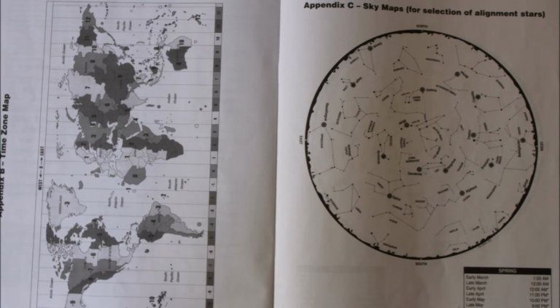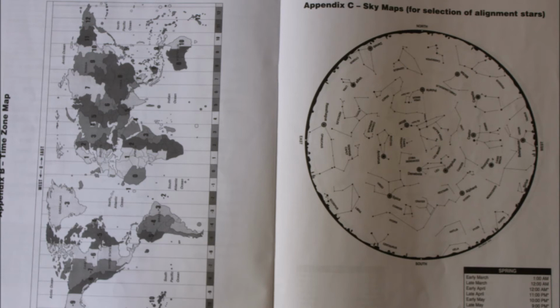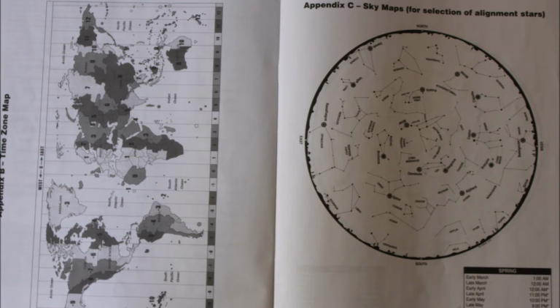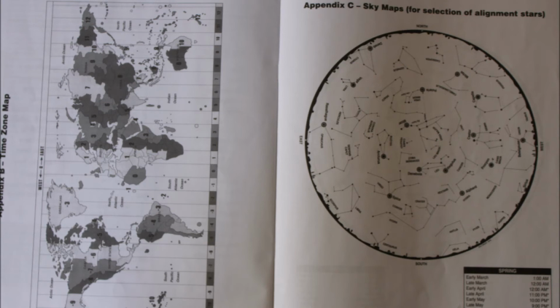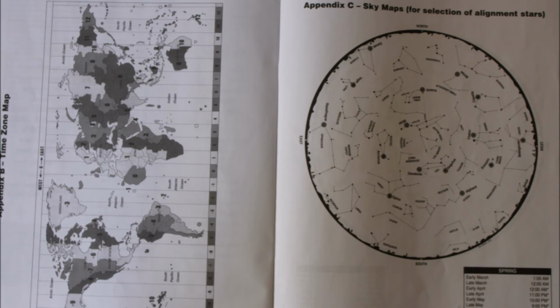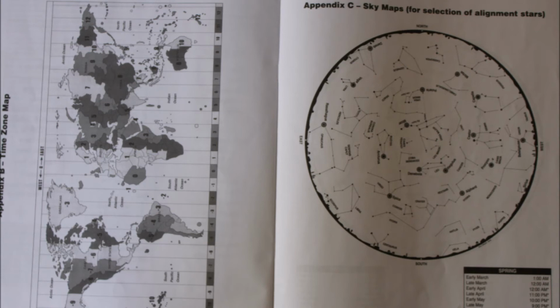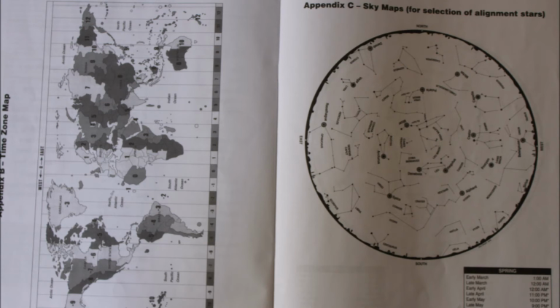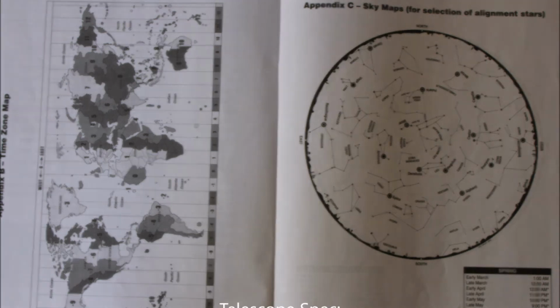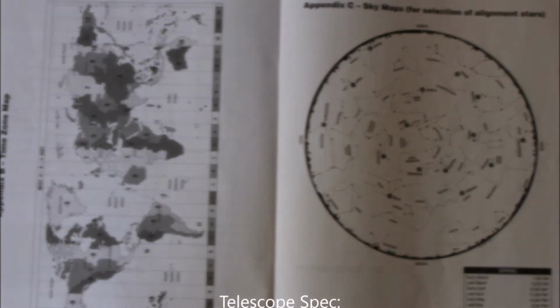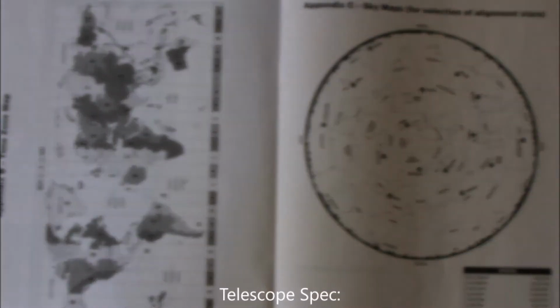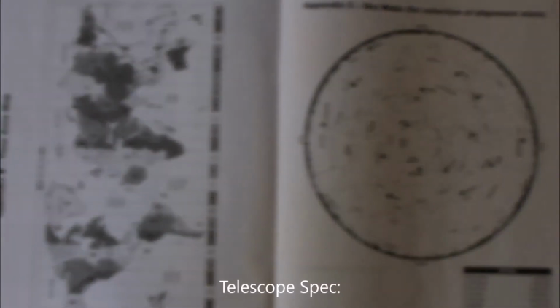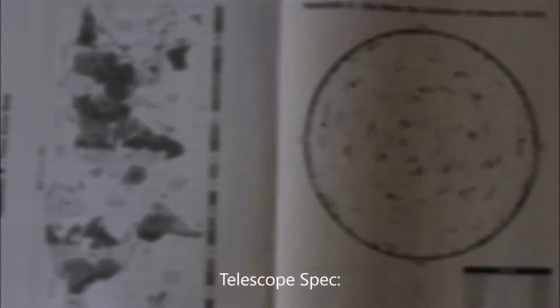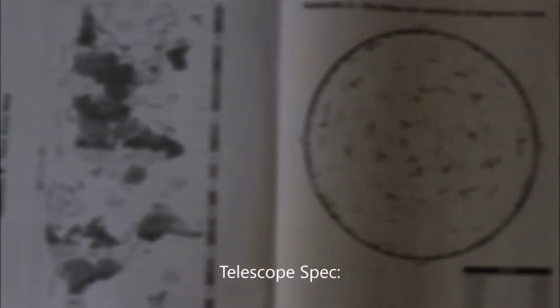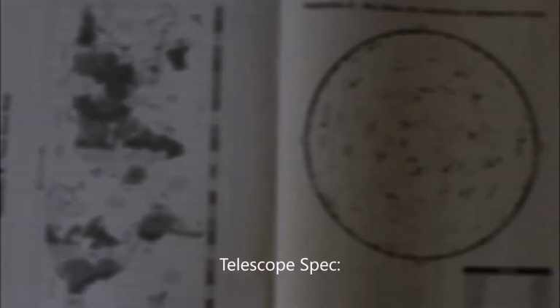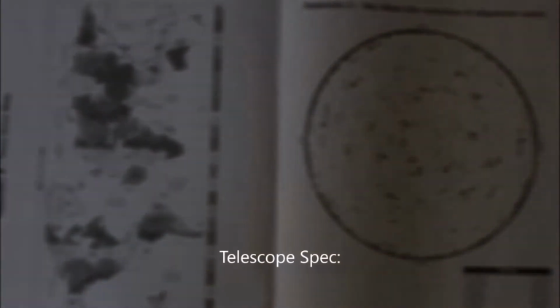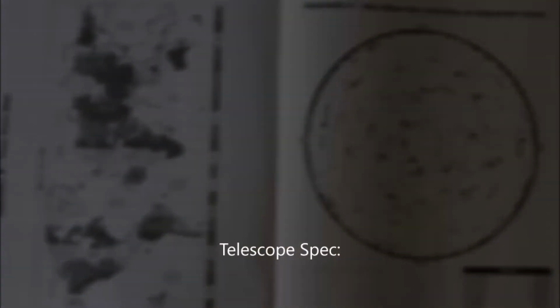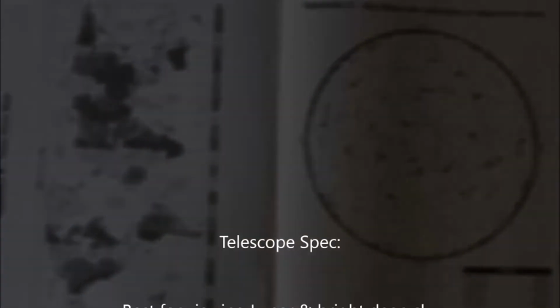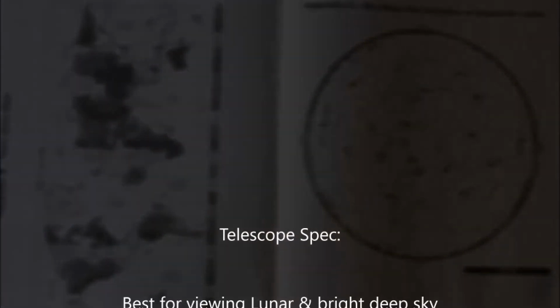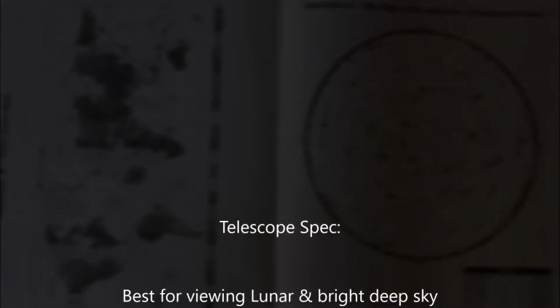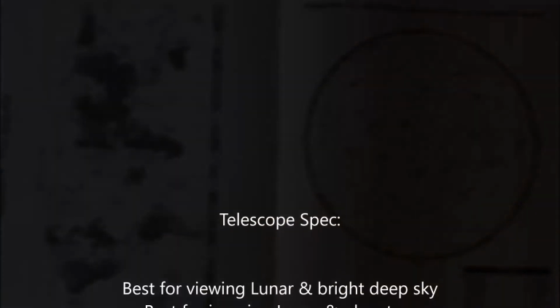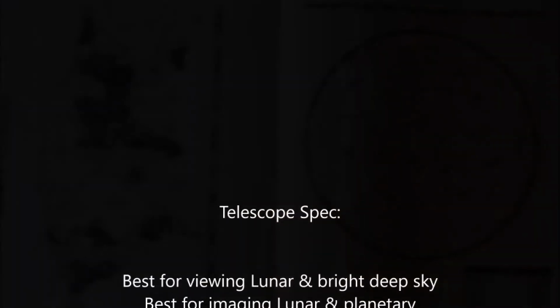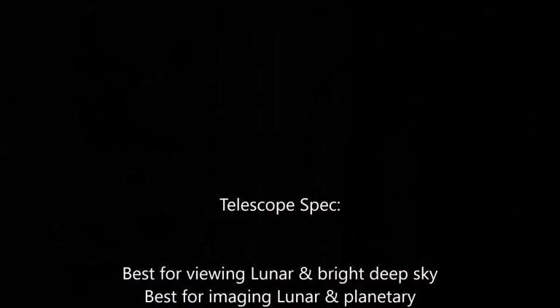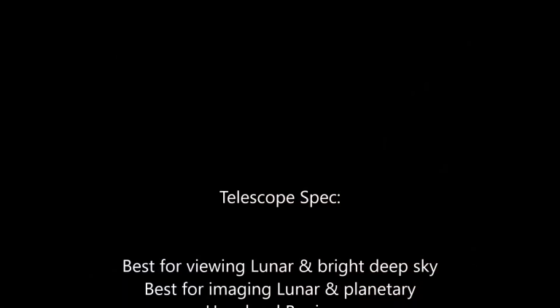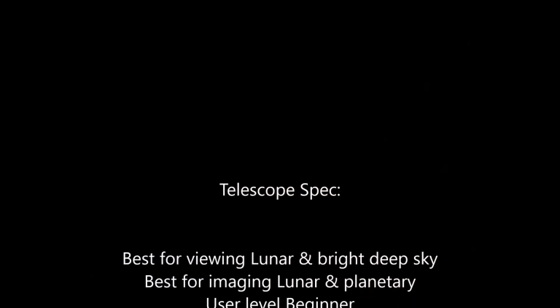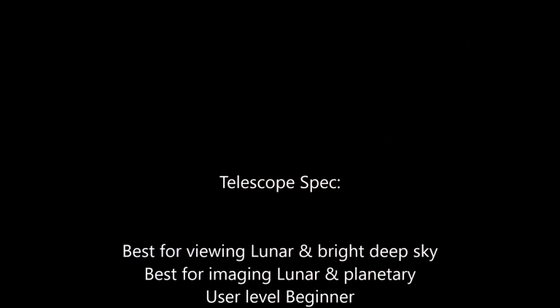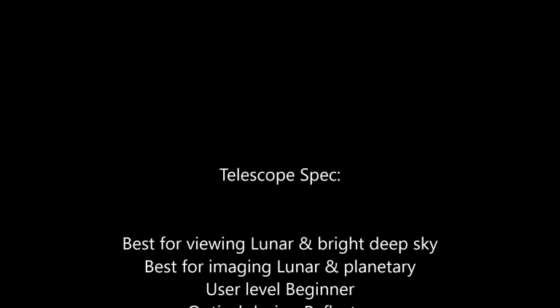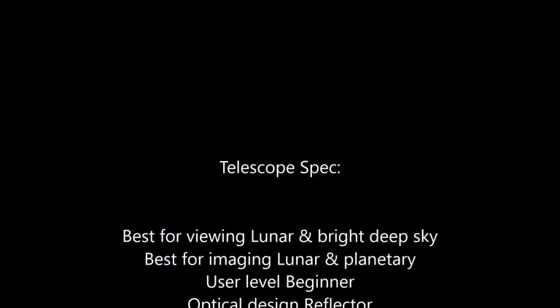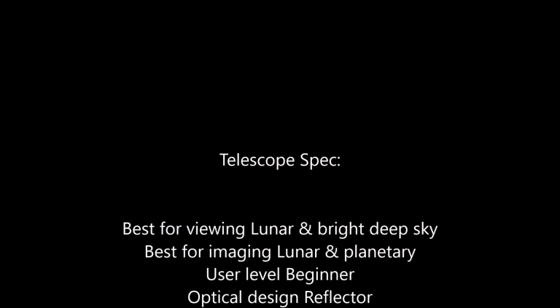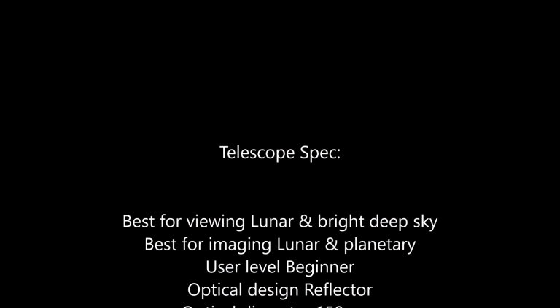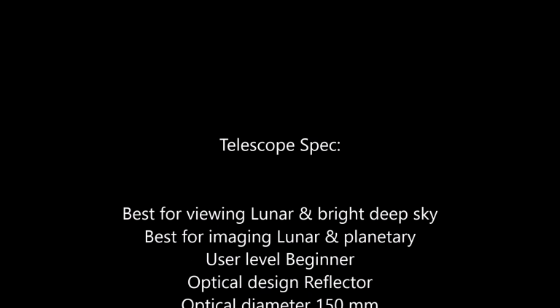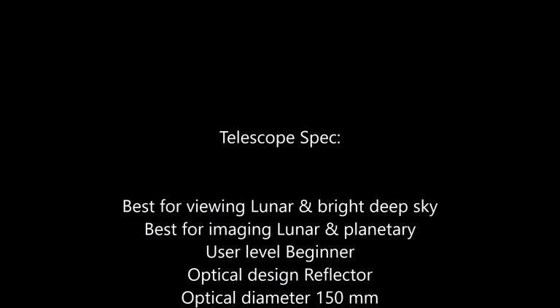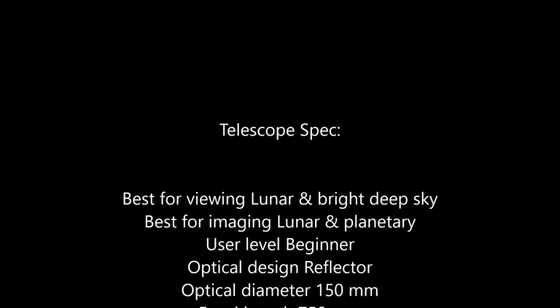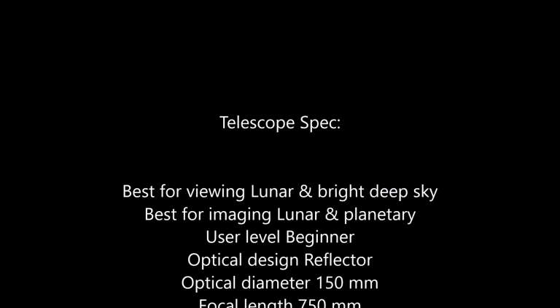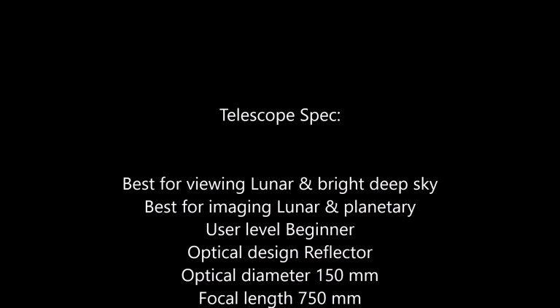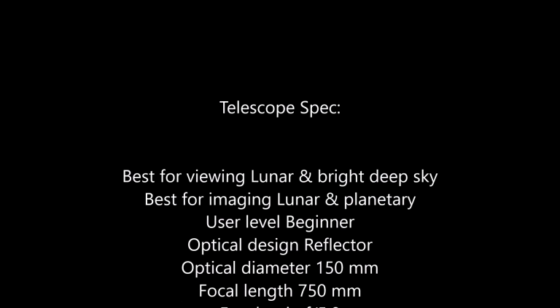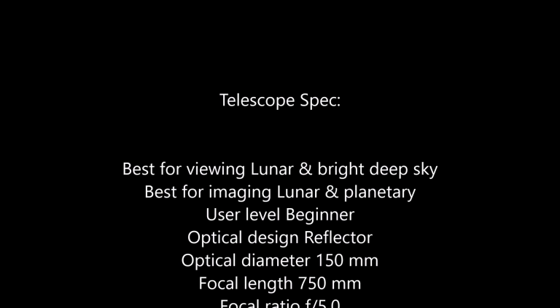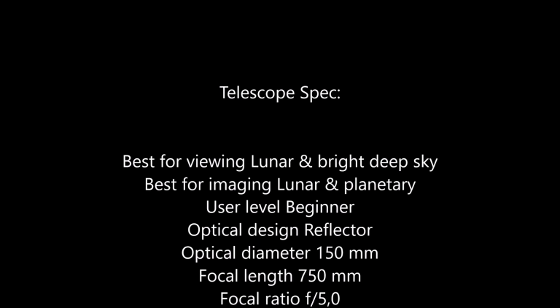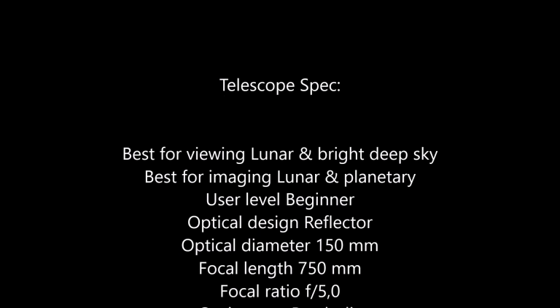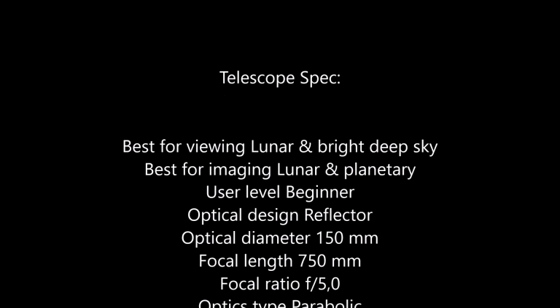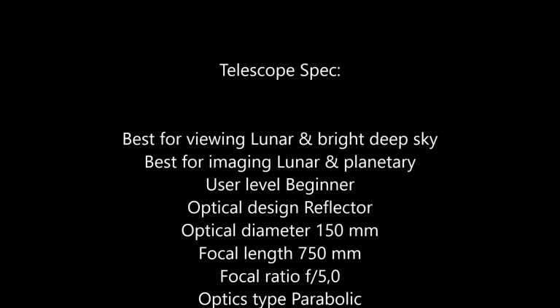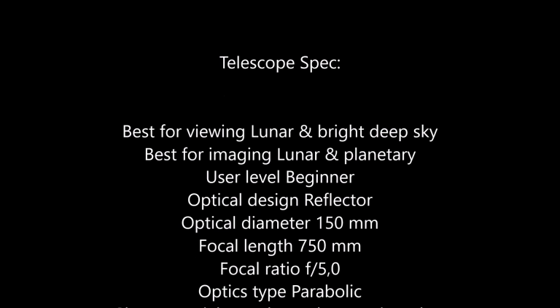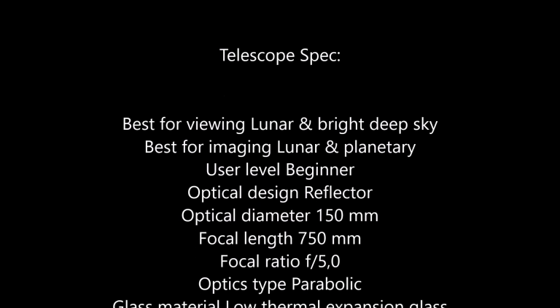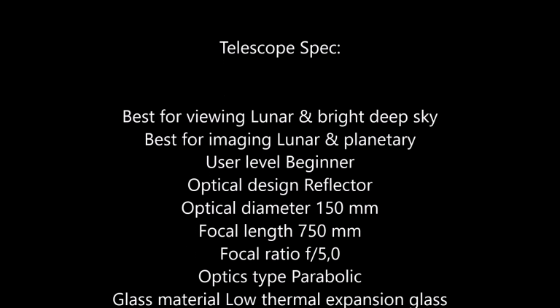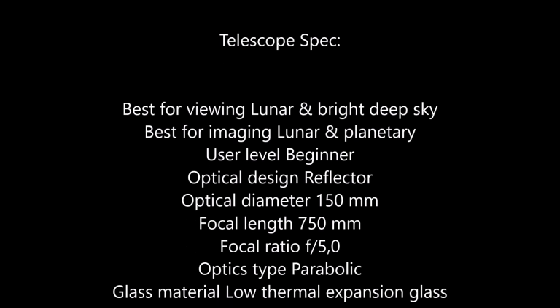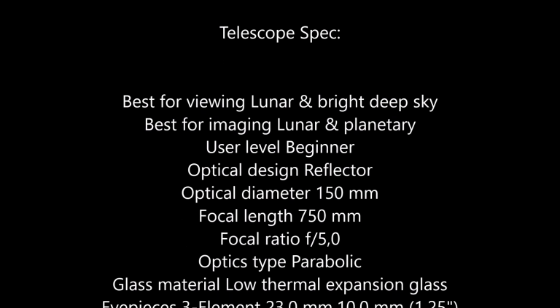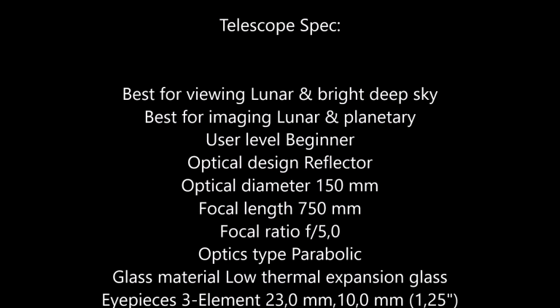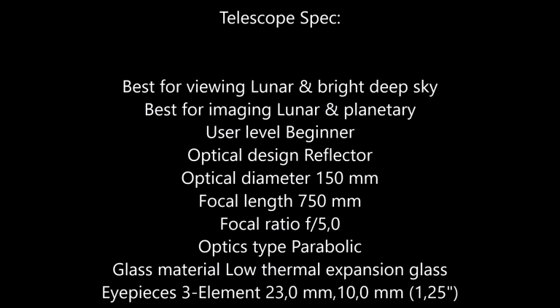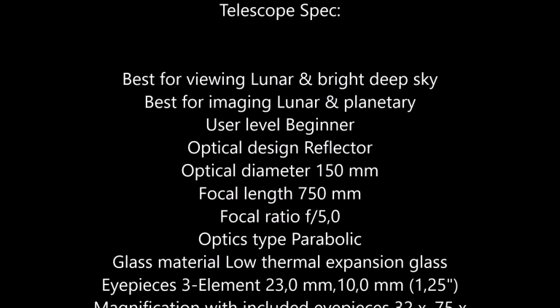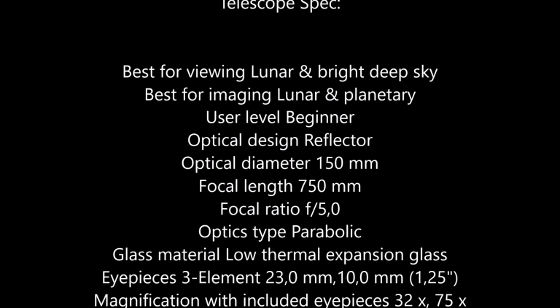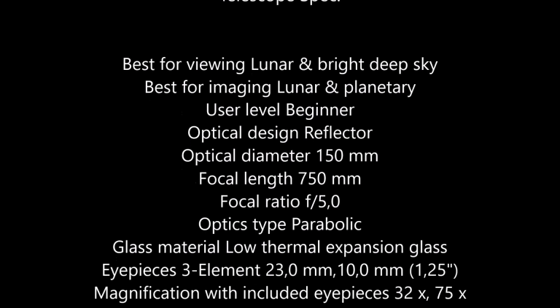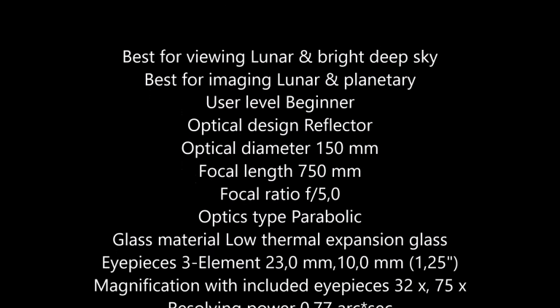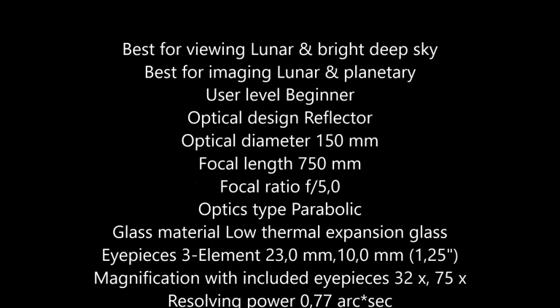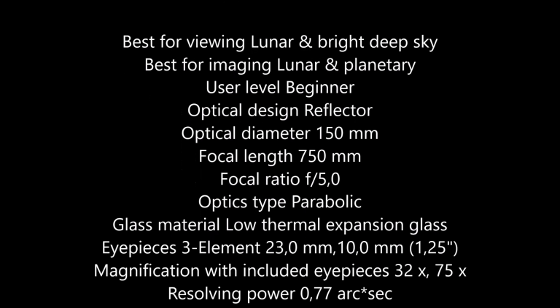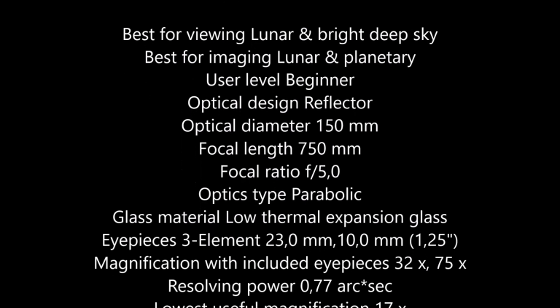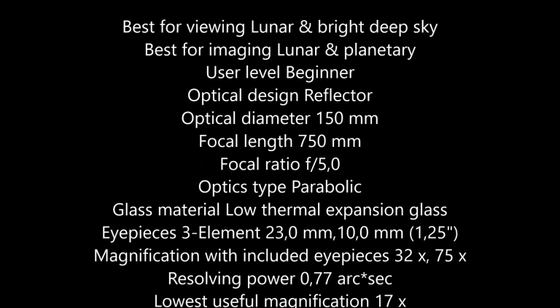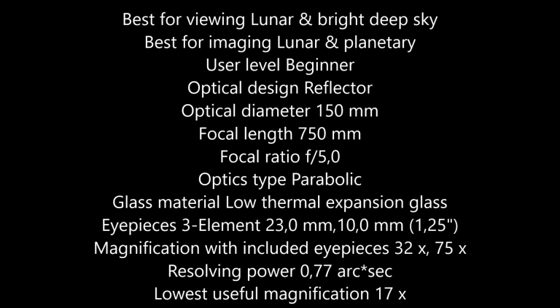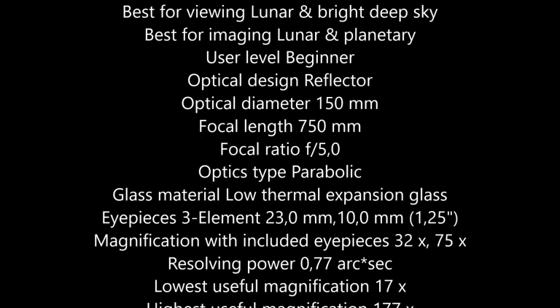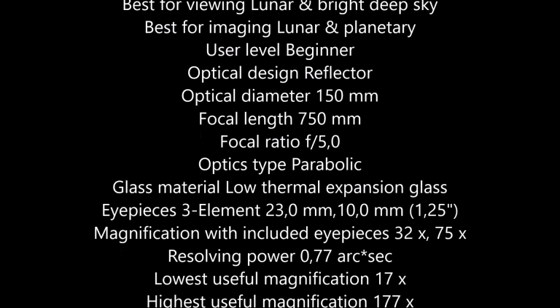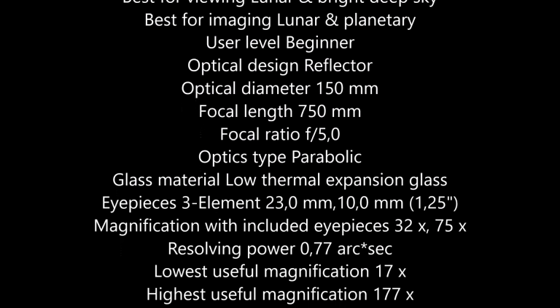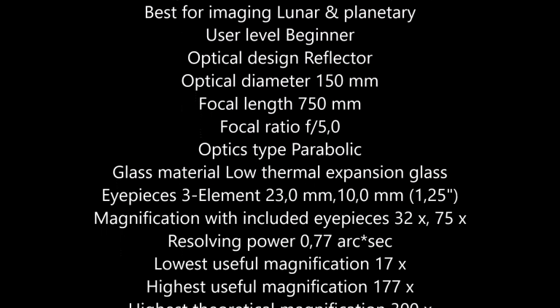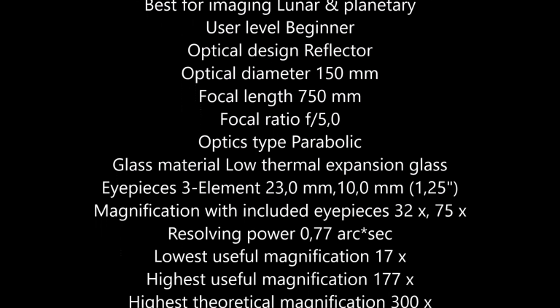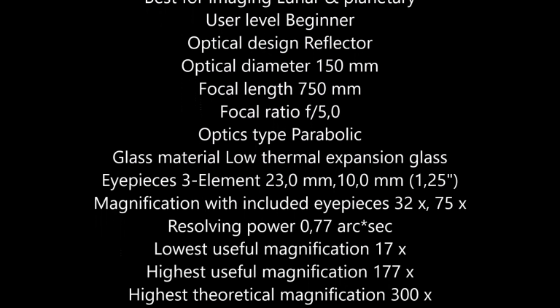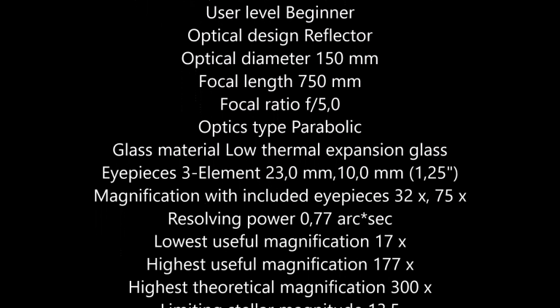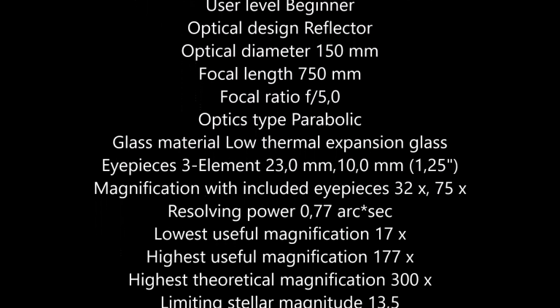That's been my review. Here are the specs coming up now. Thank you and clear skies.